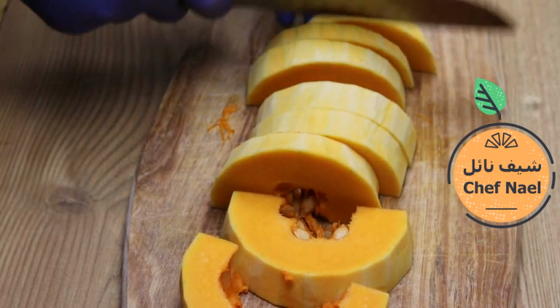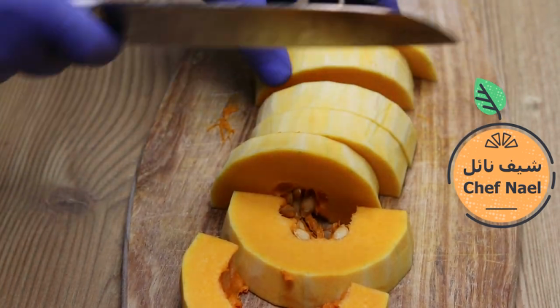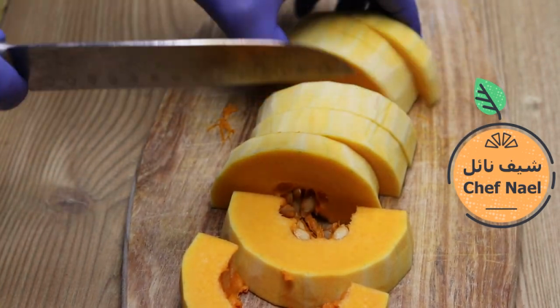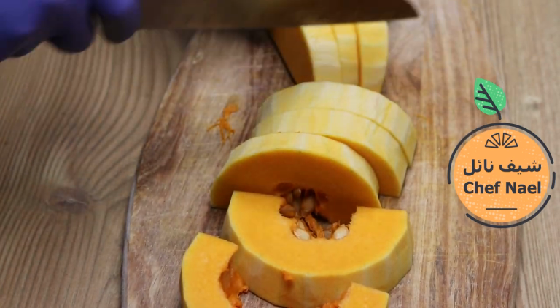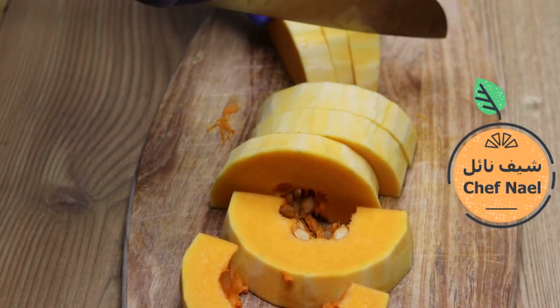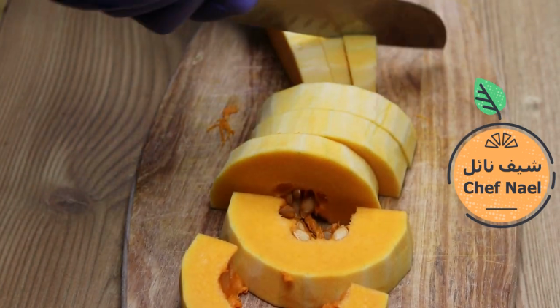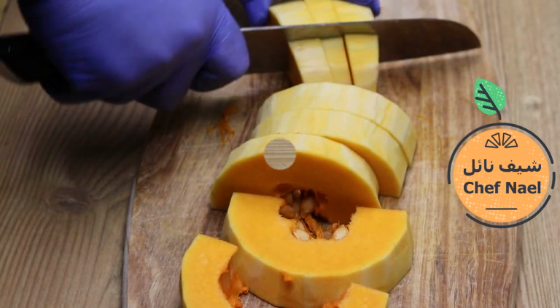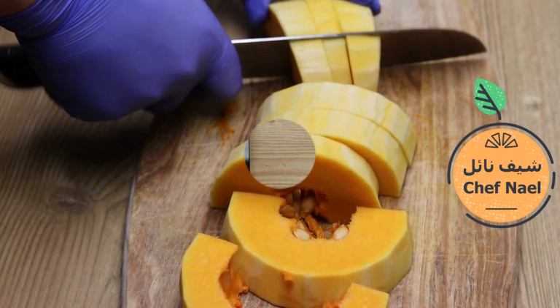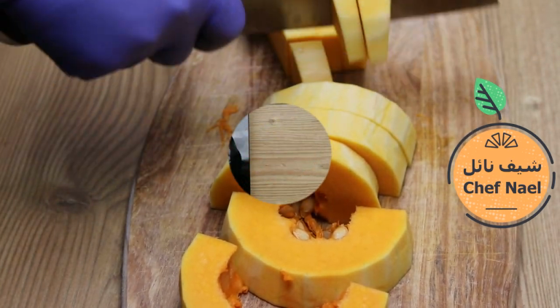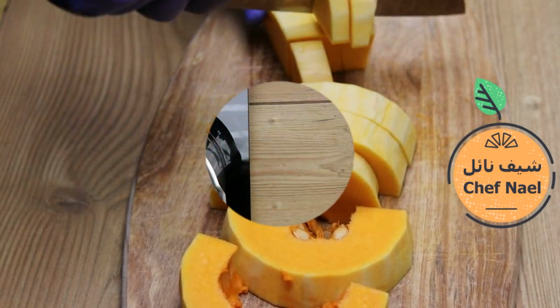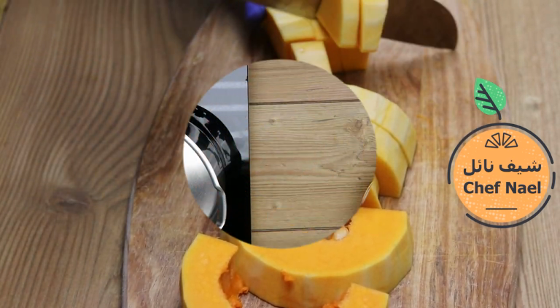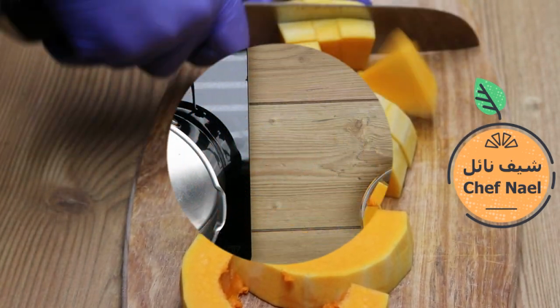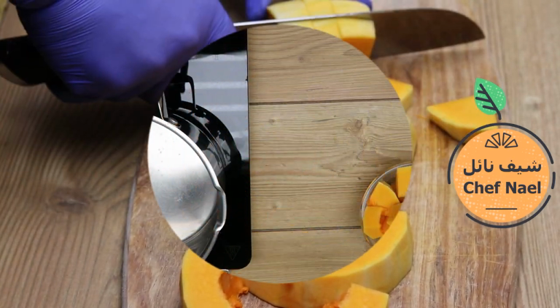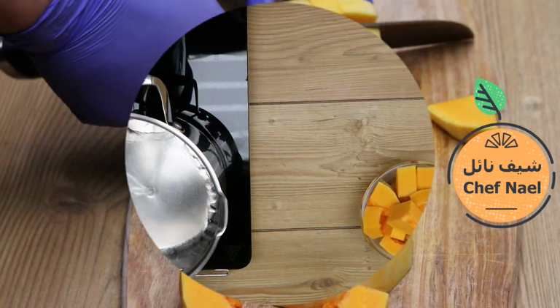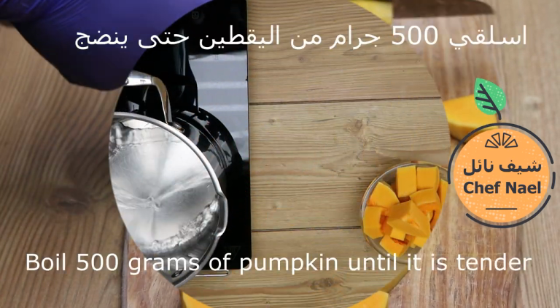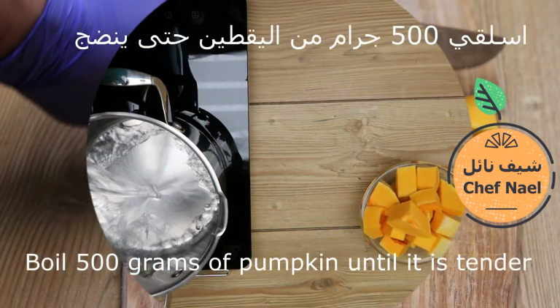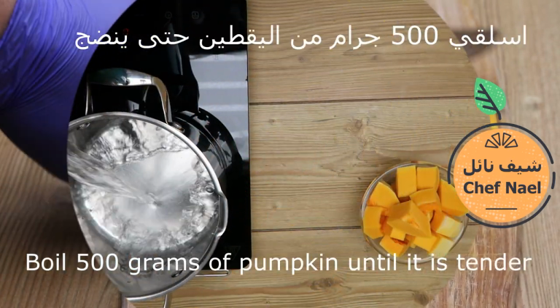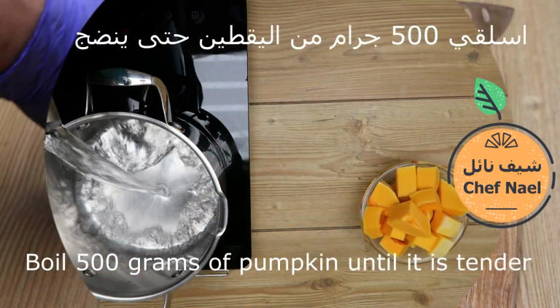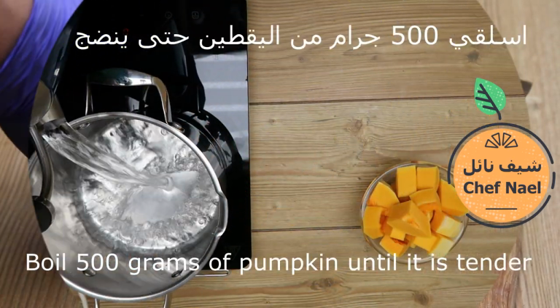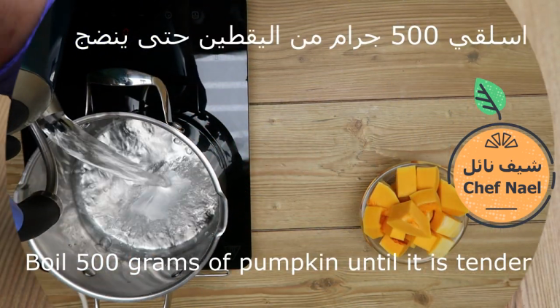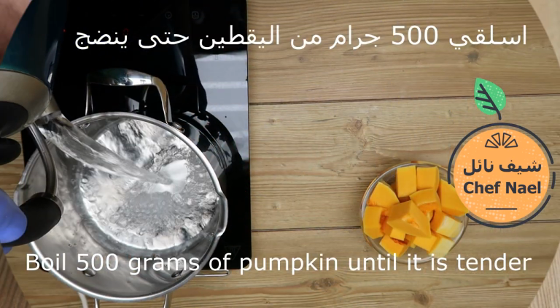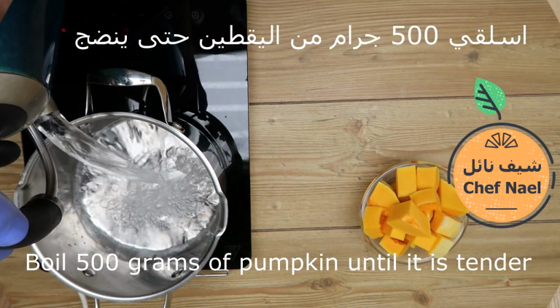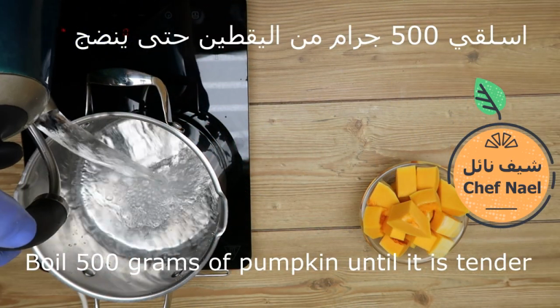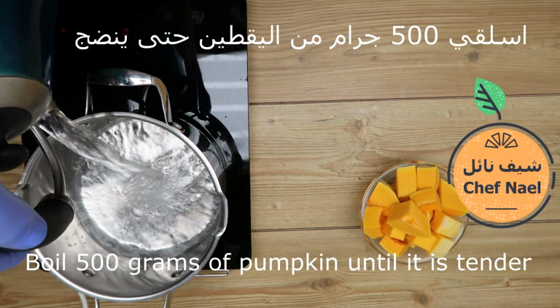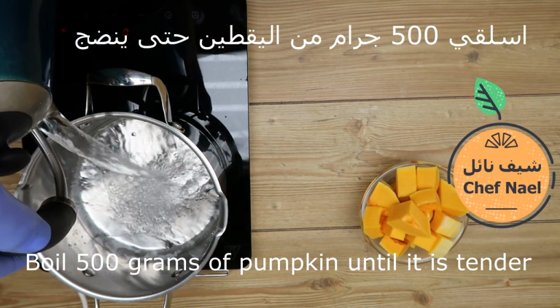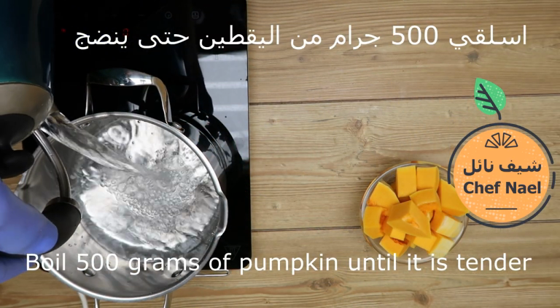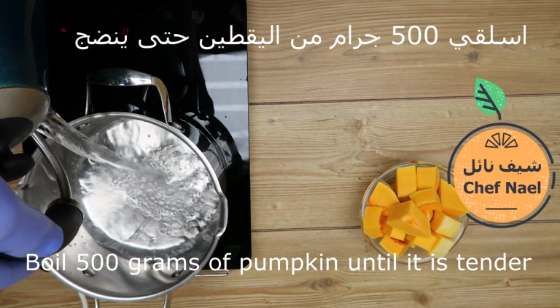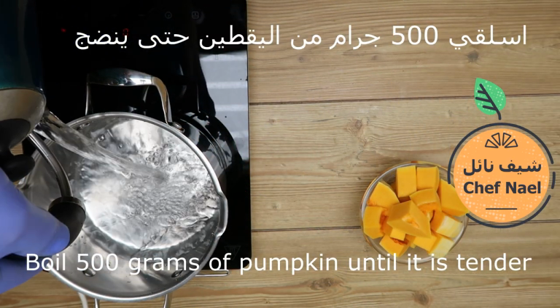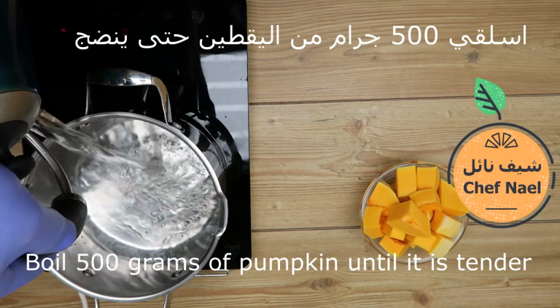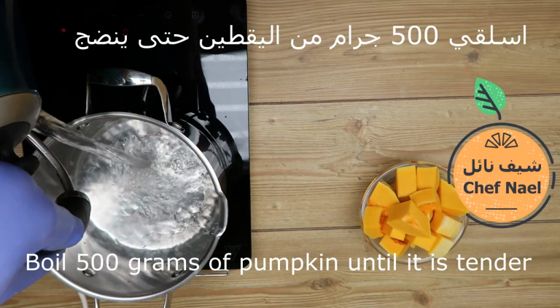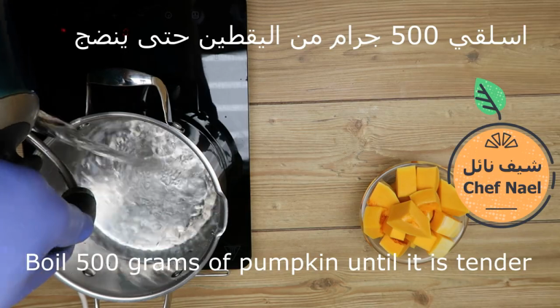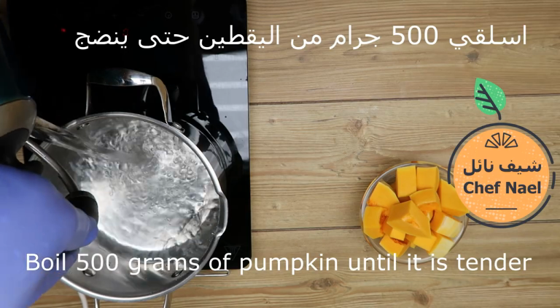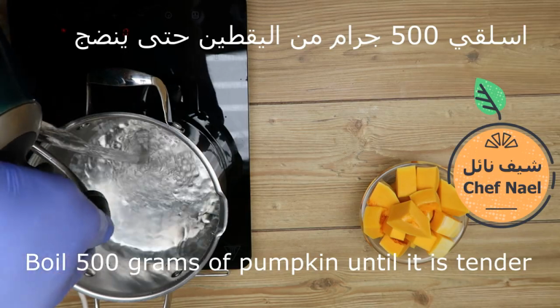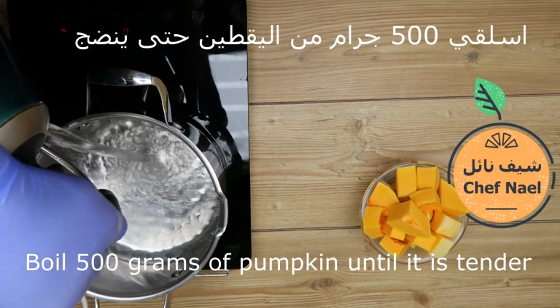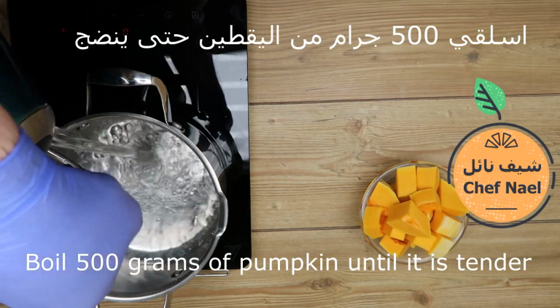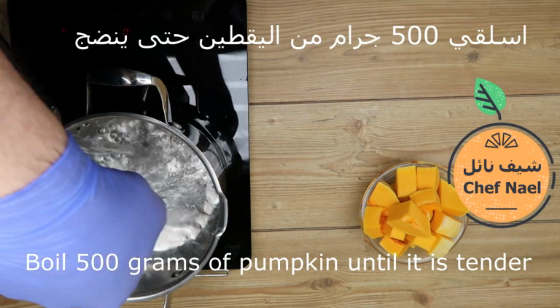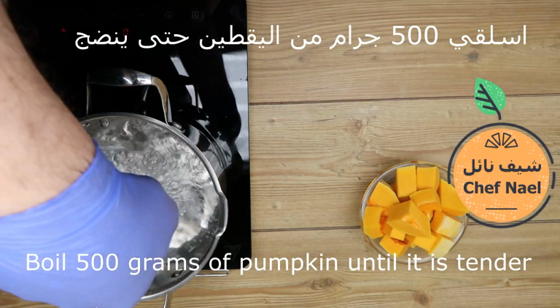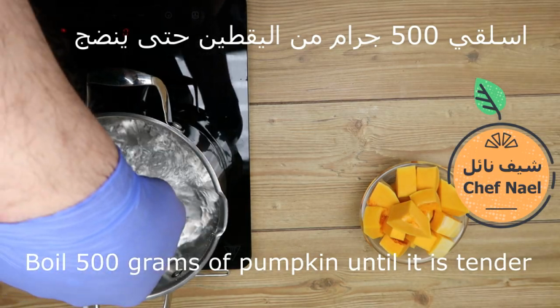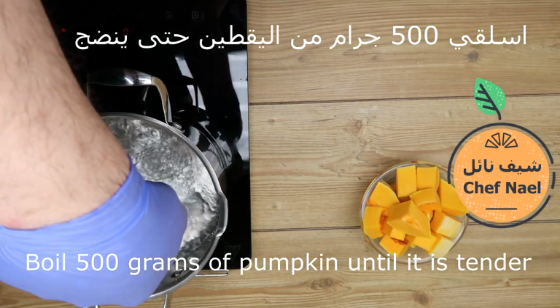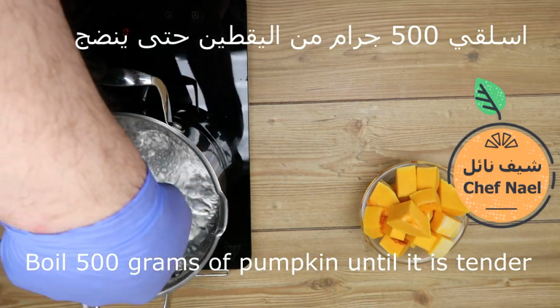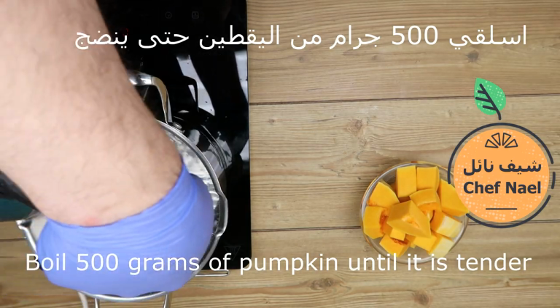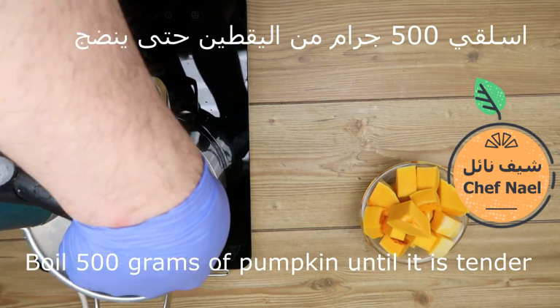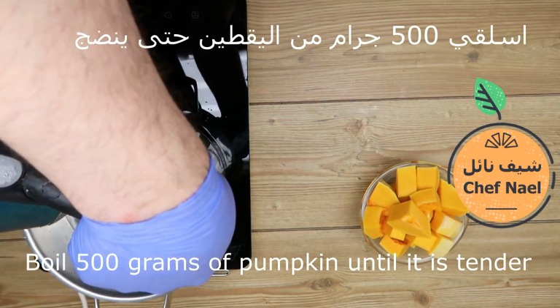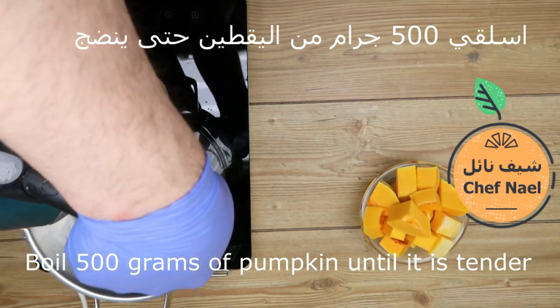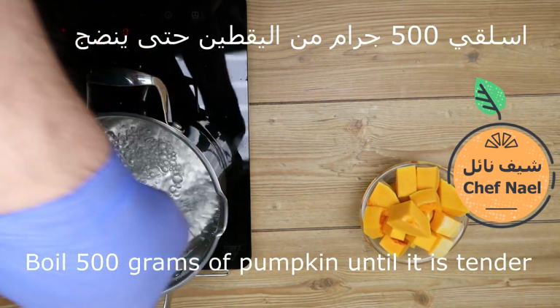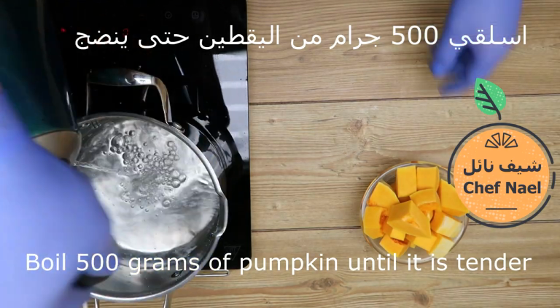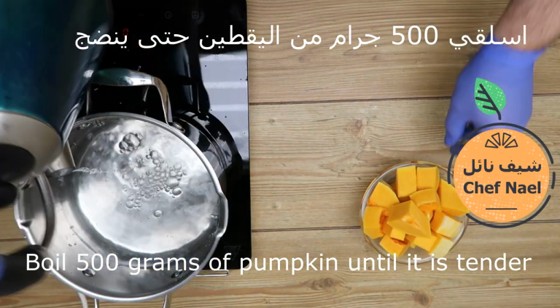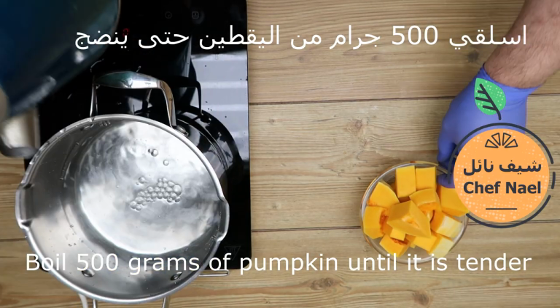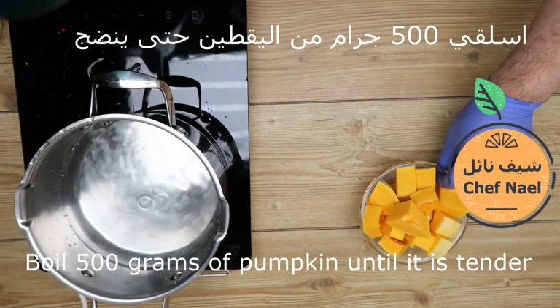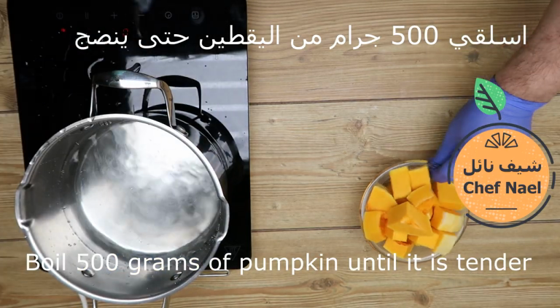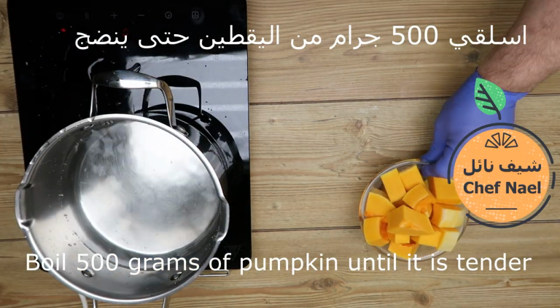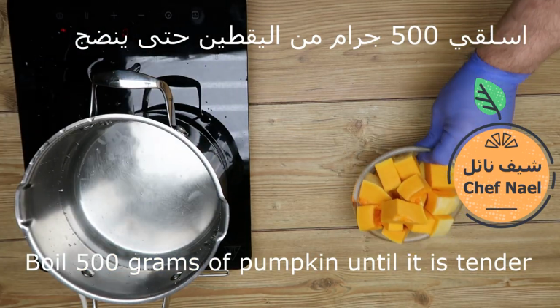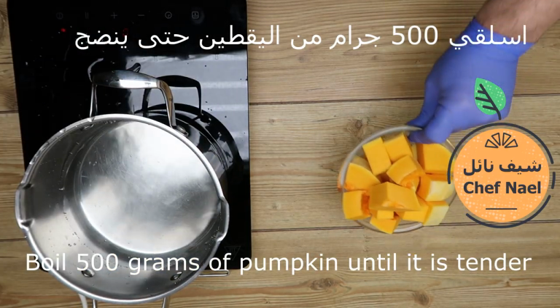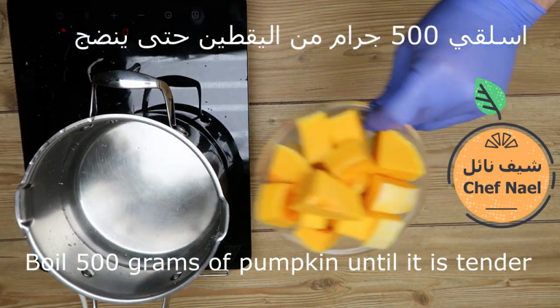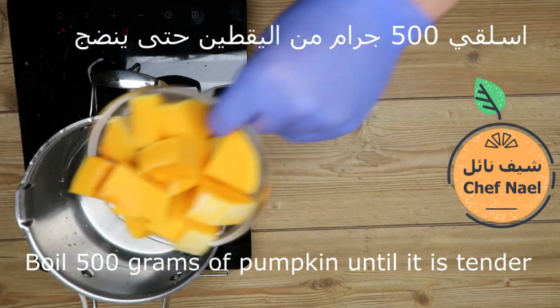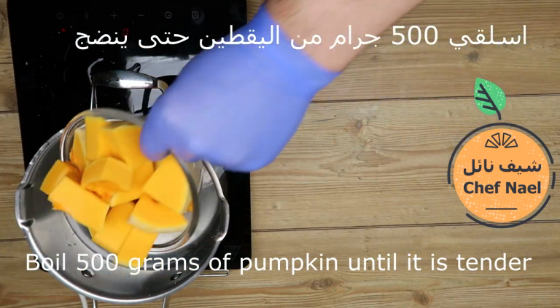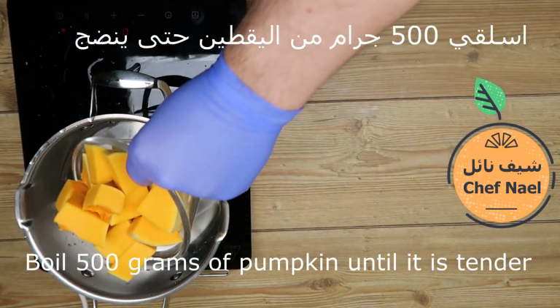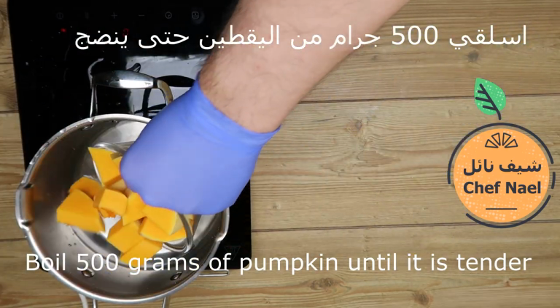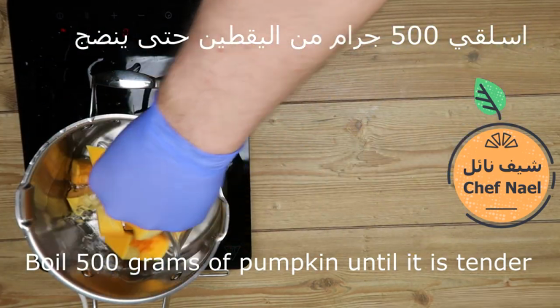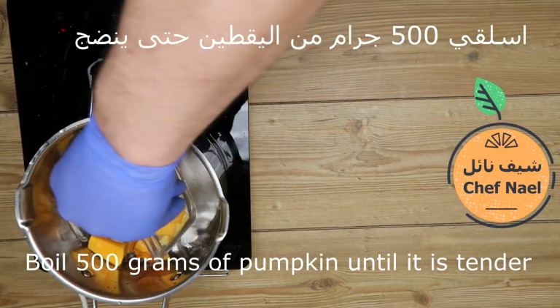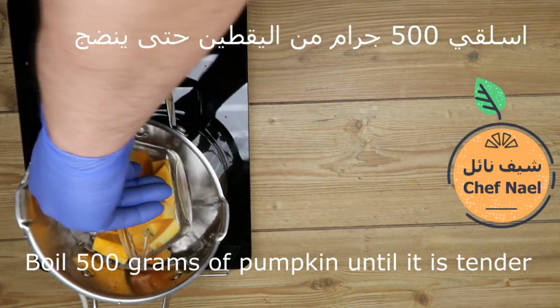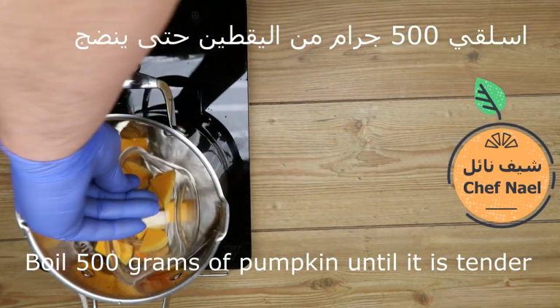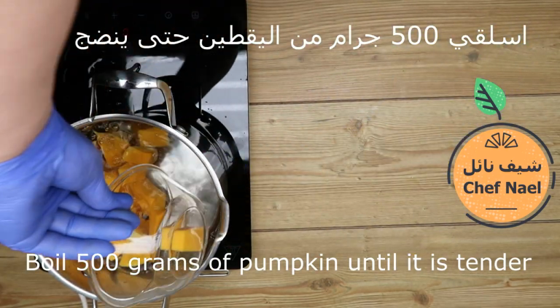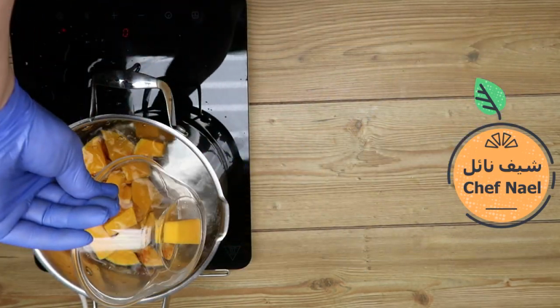بنوضع ماء ساخن وبنوضع نصف كيلو اليقطين أو القرع حتى ينضج.